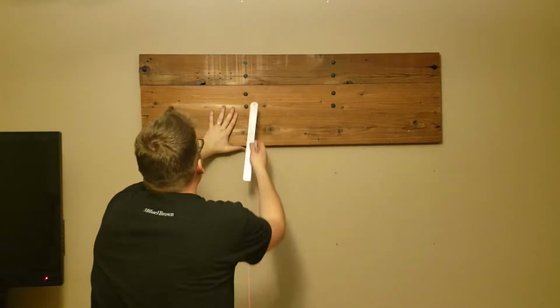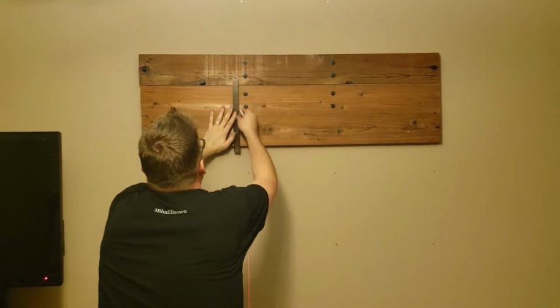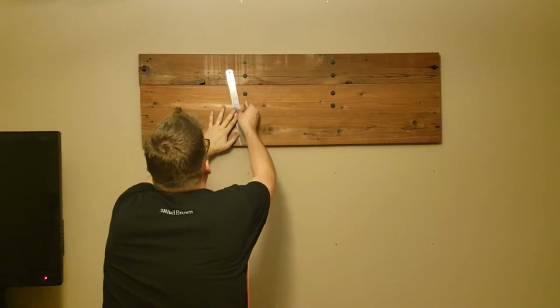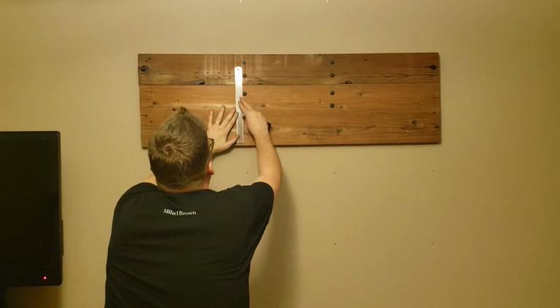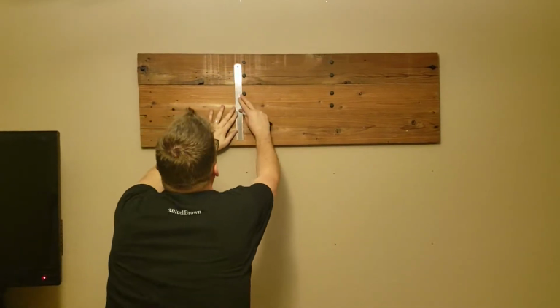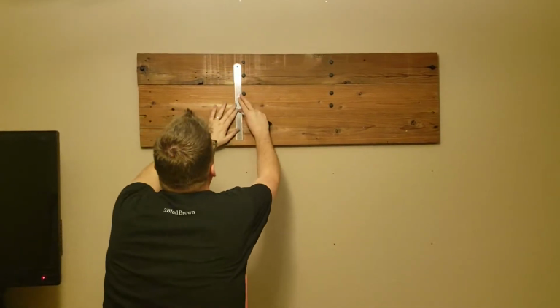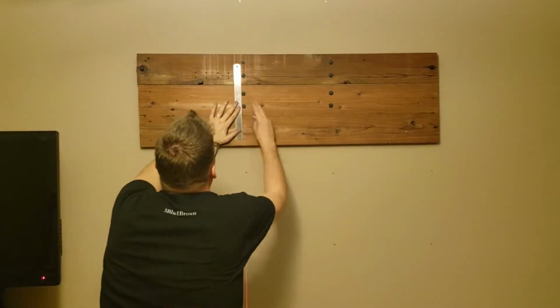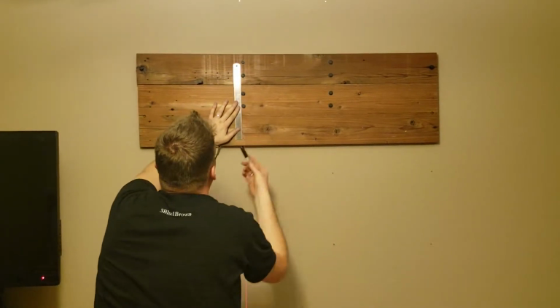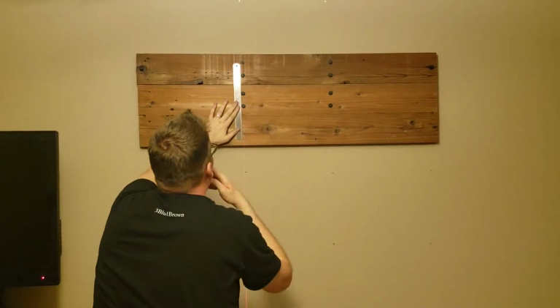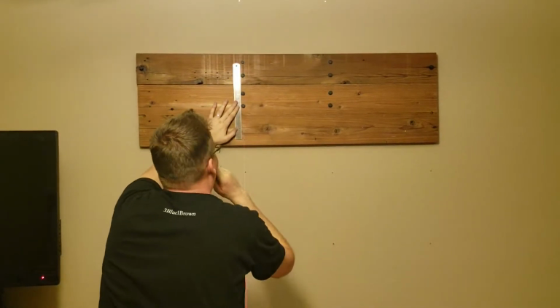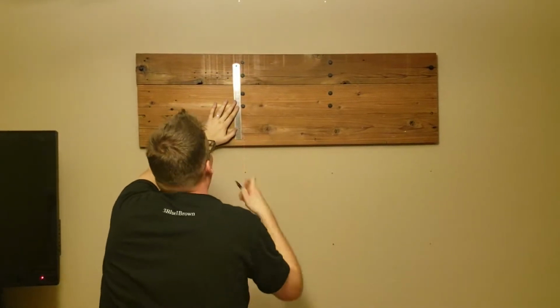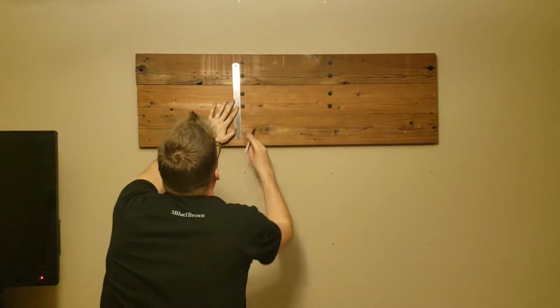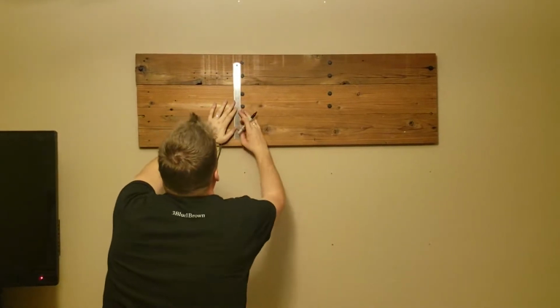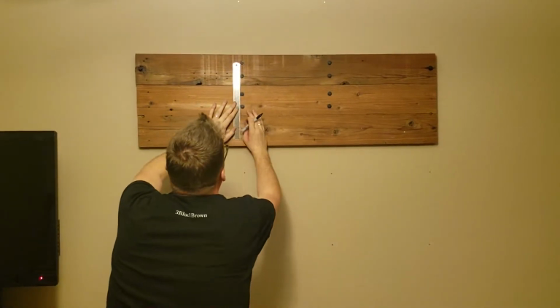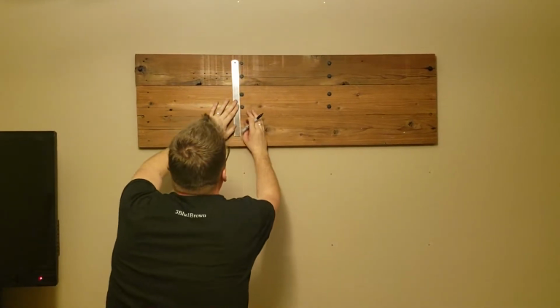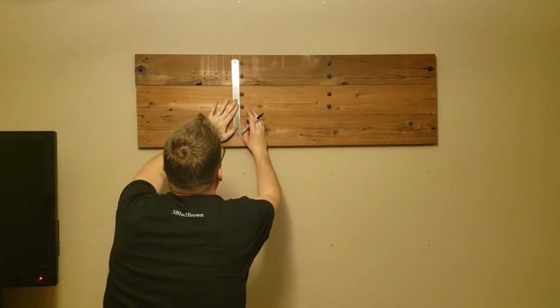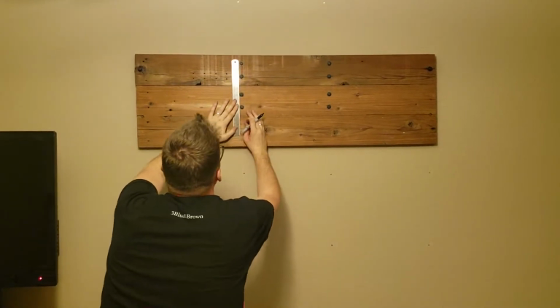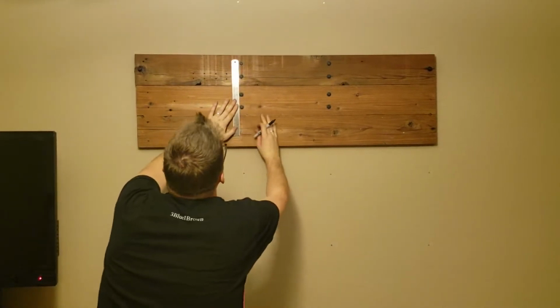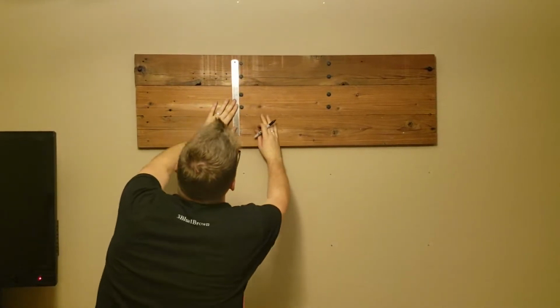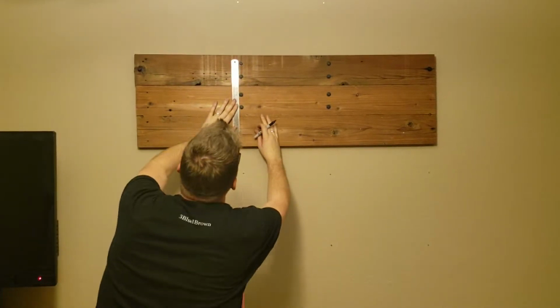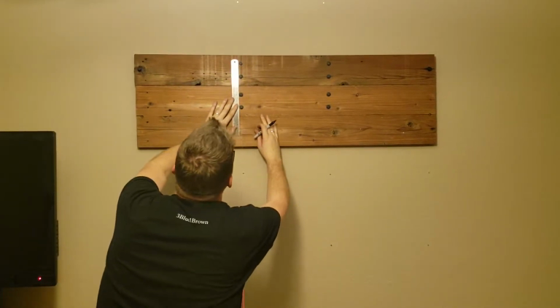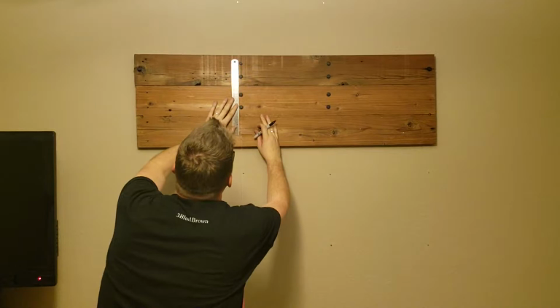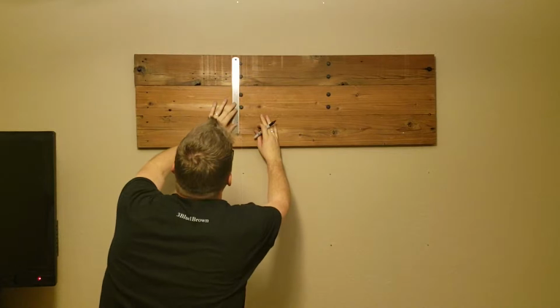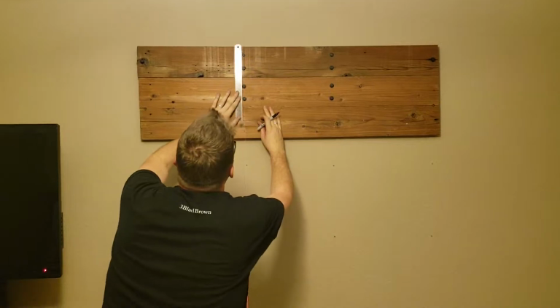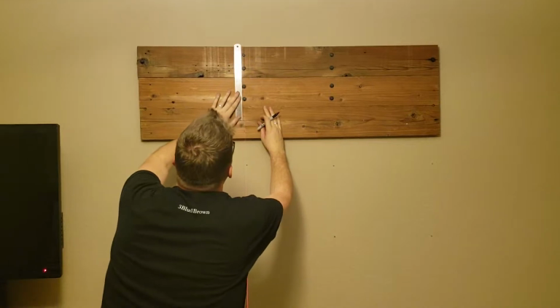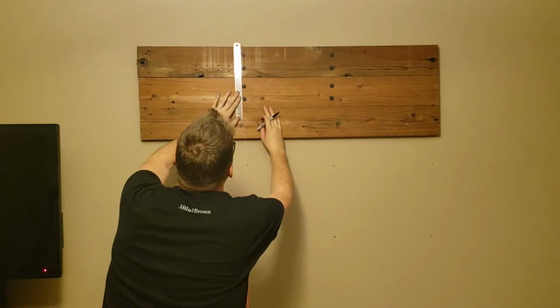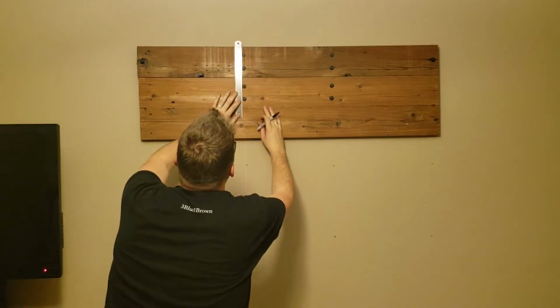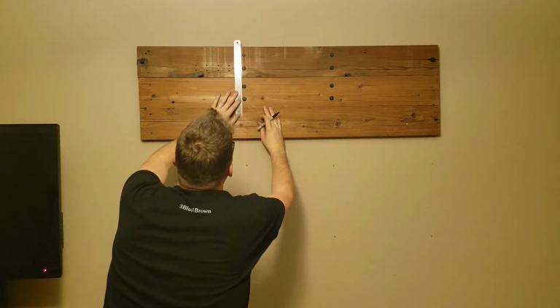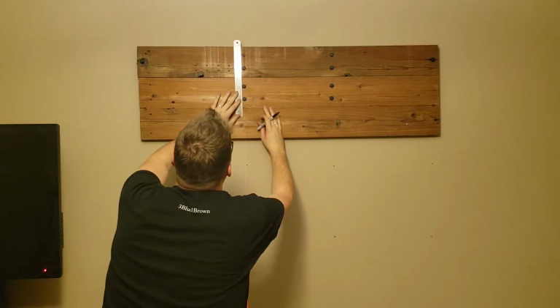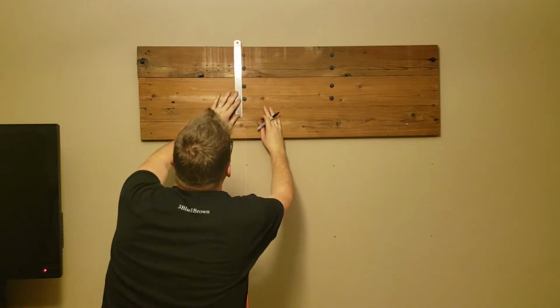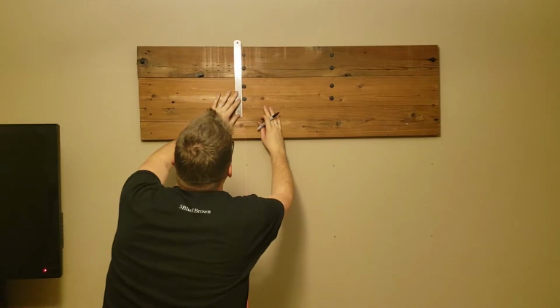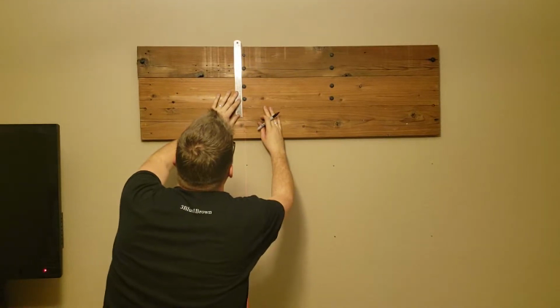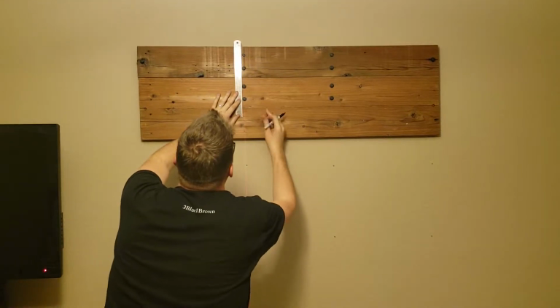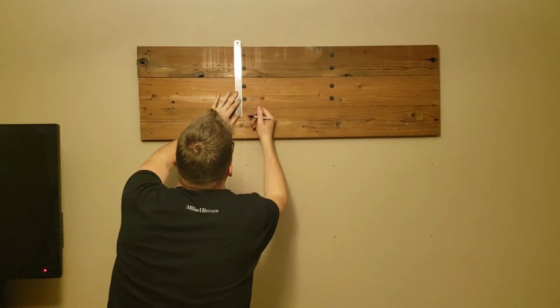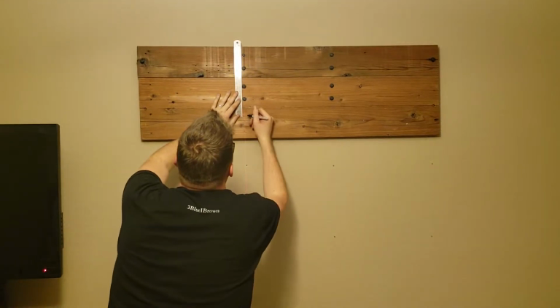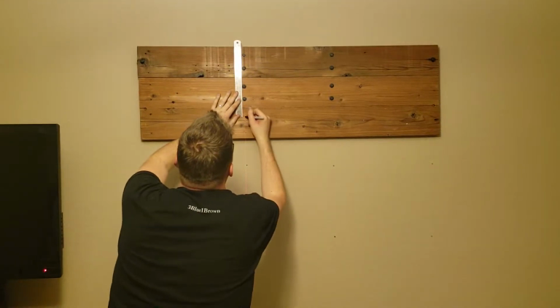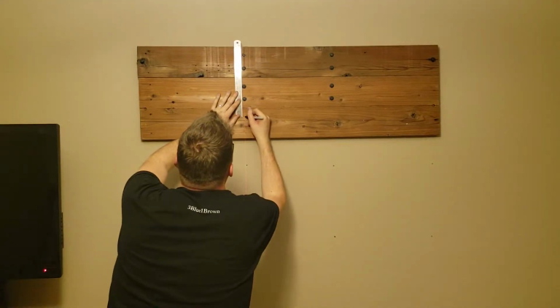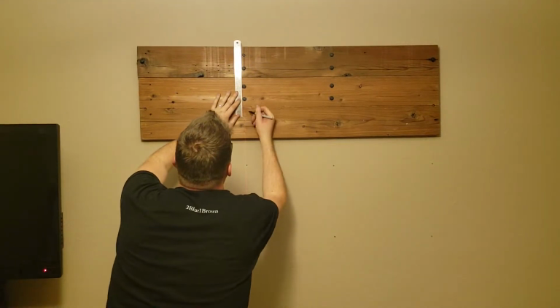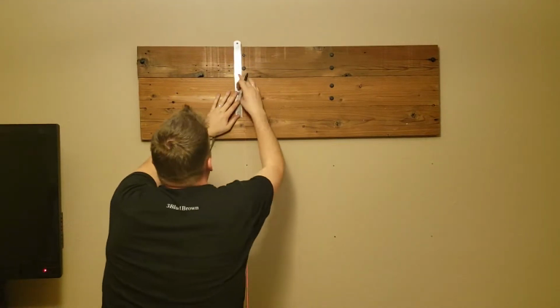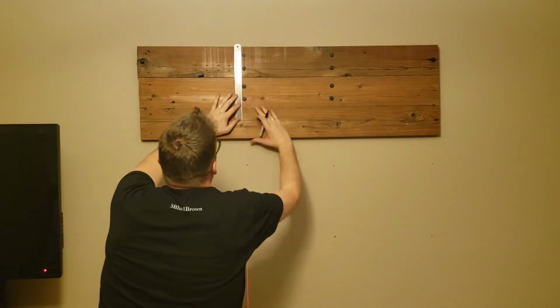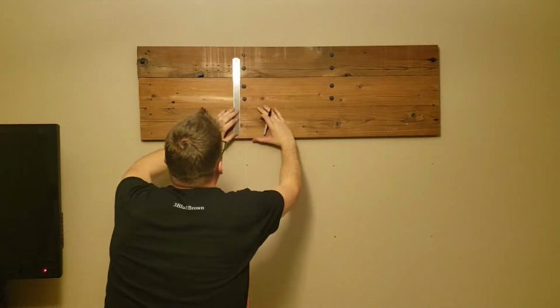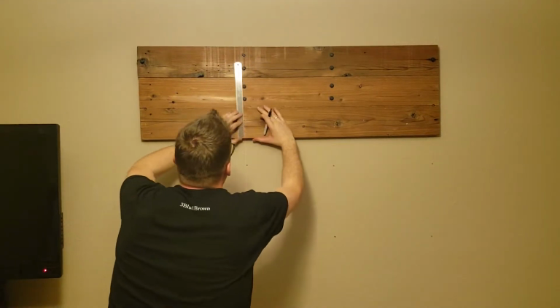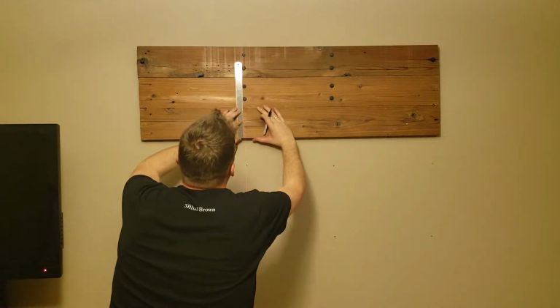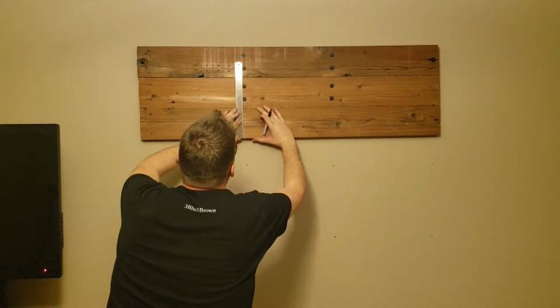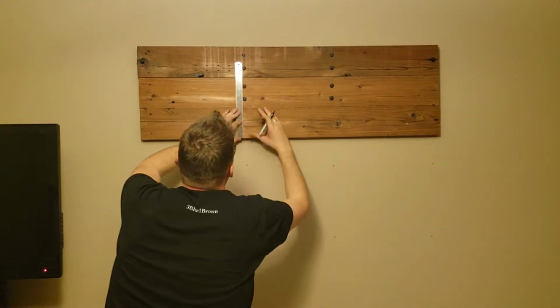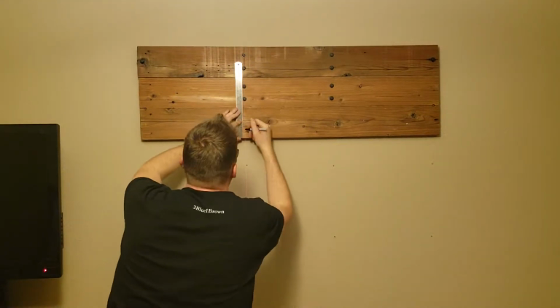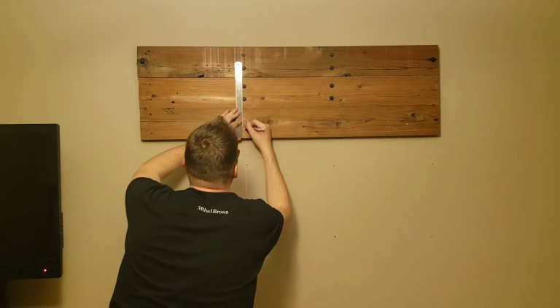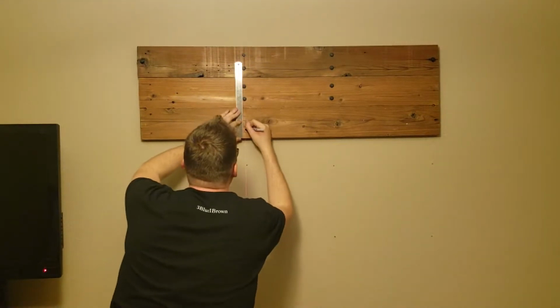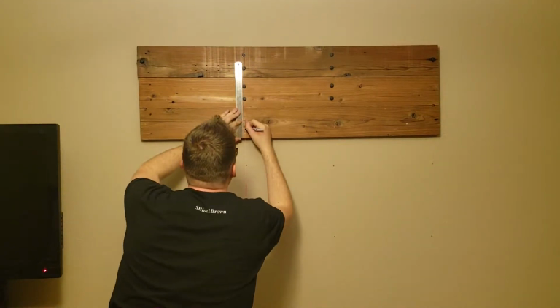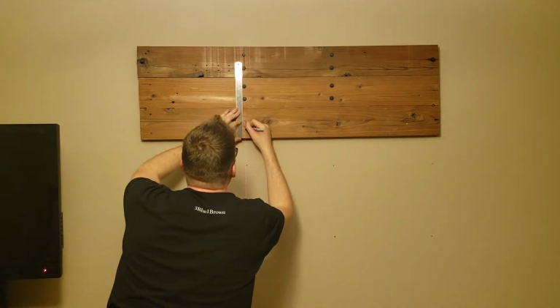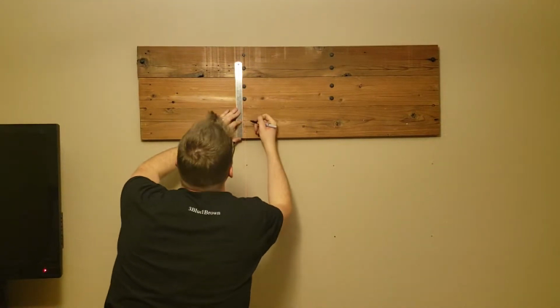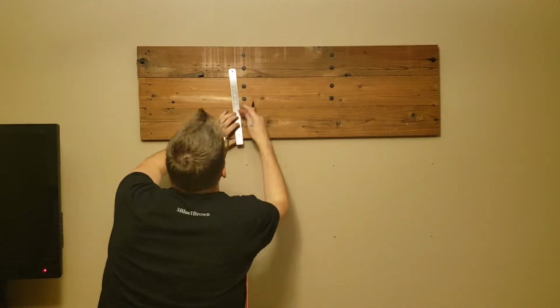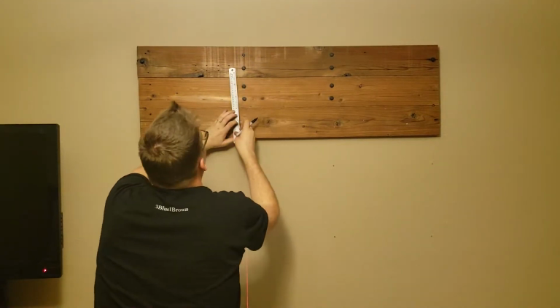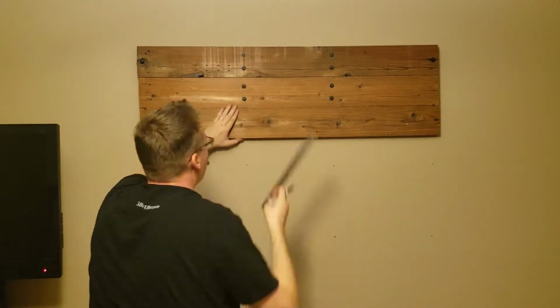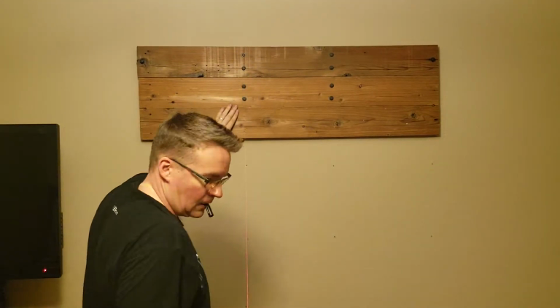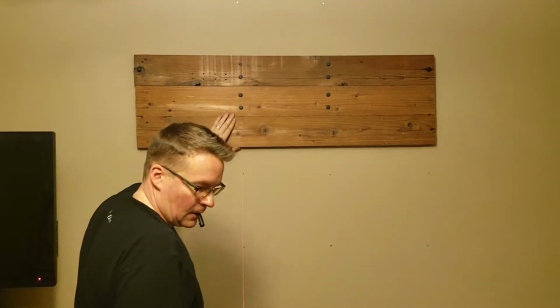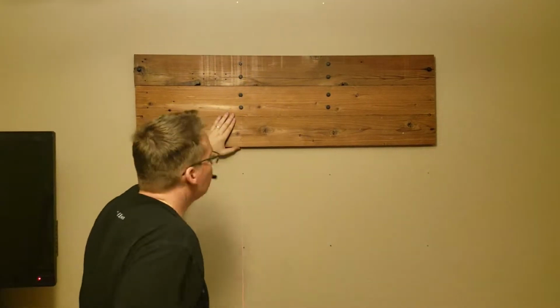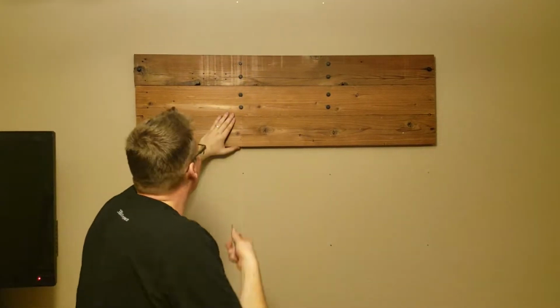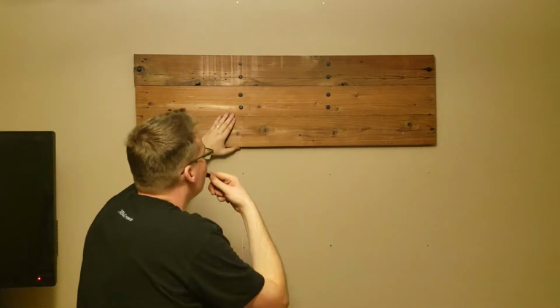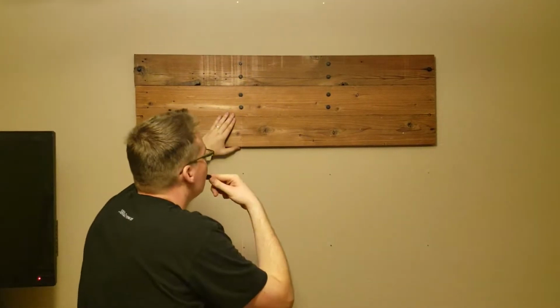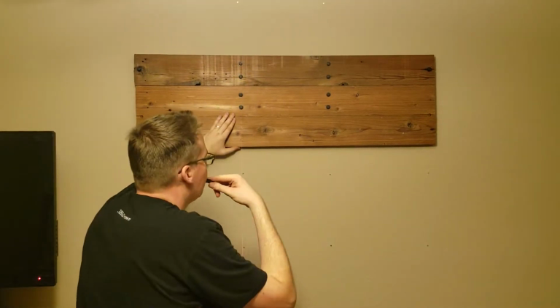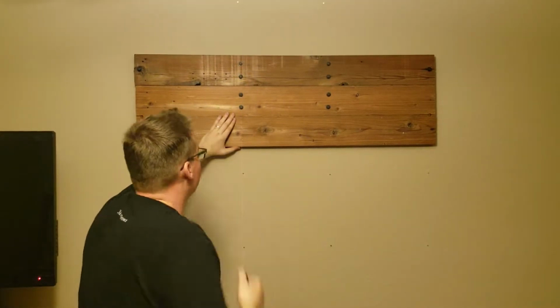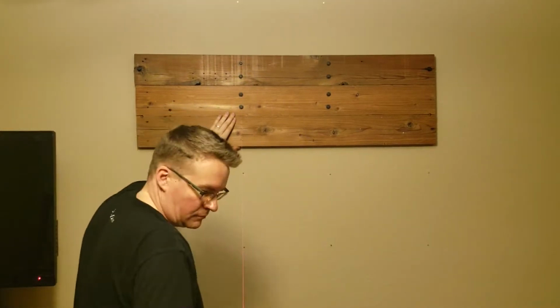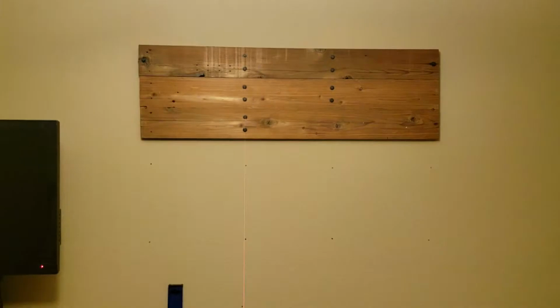Now that I have a helper, I can go a little quicker here — I don't have to keep bending down and dropping the board over and over again in order to do things.